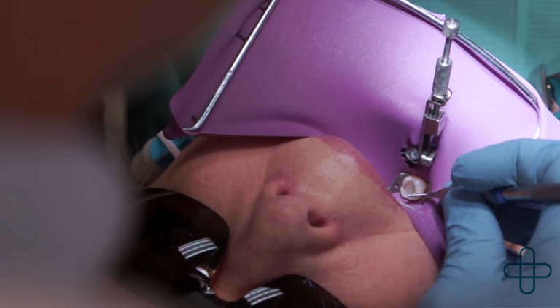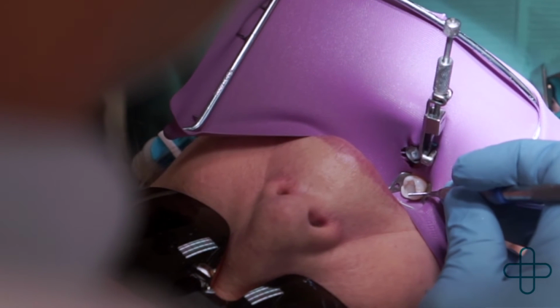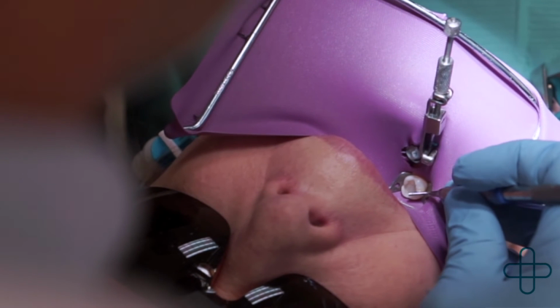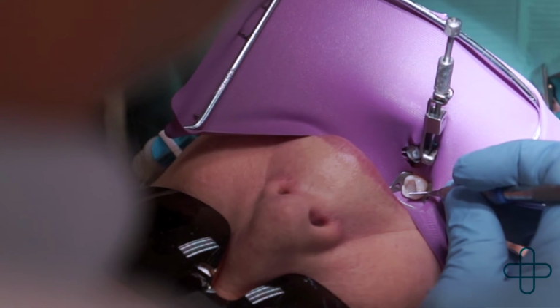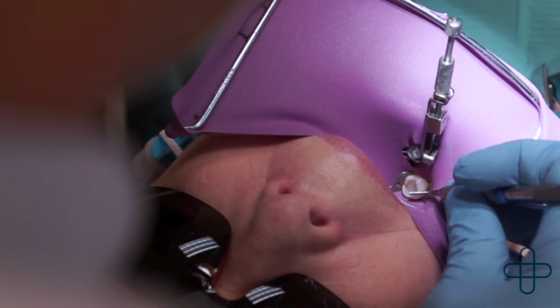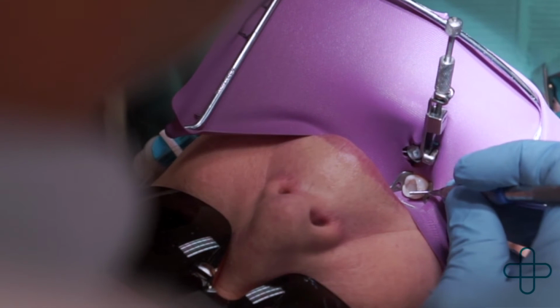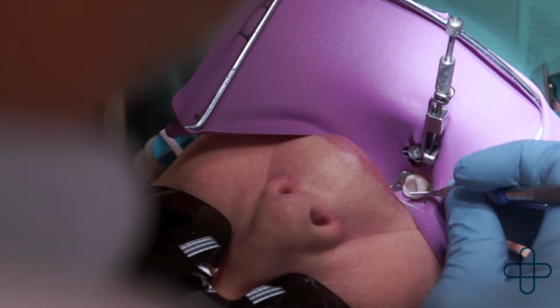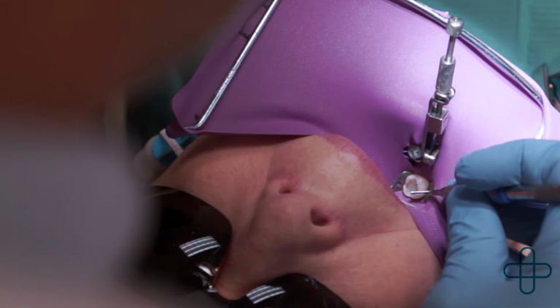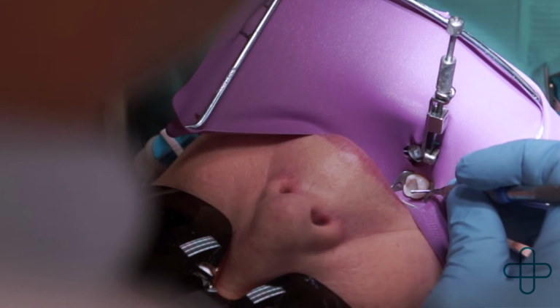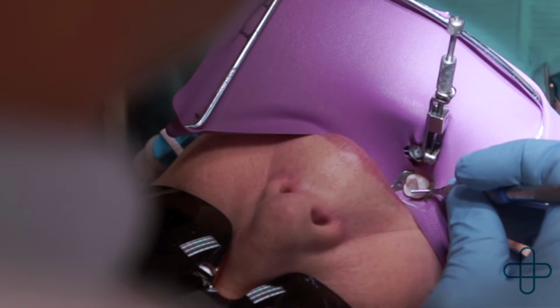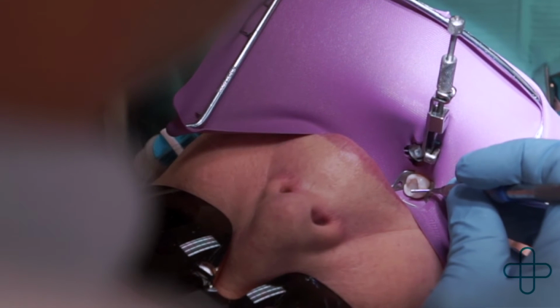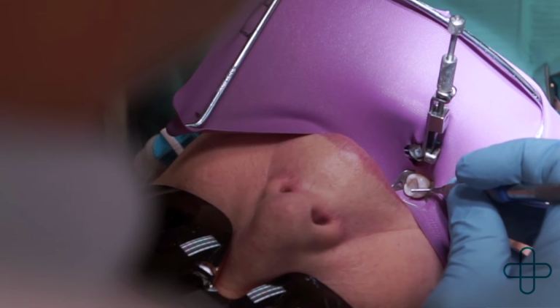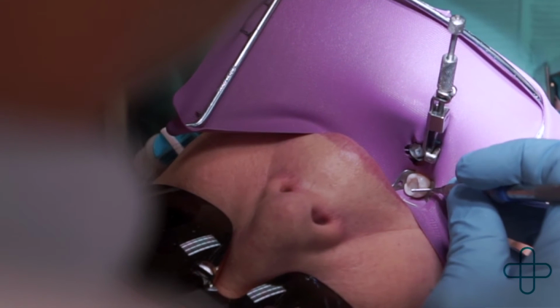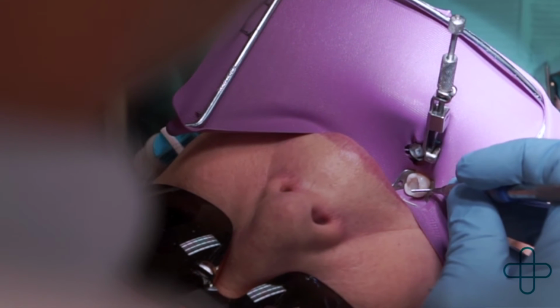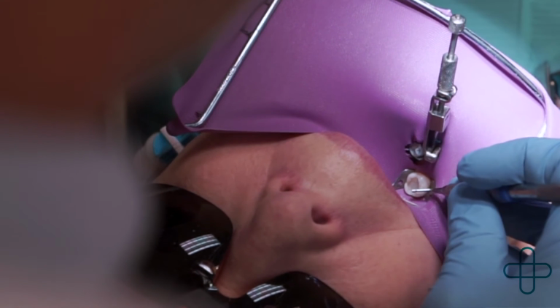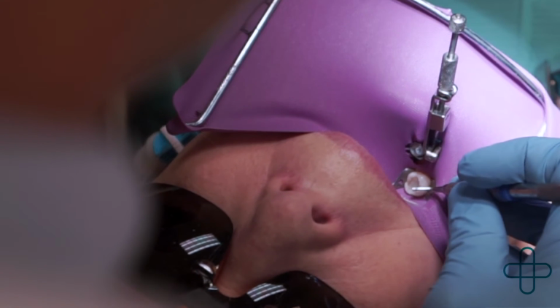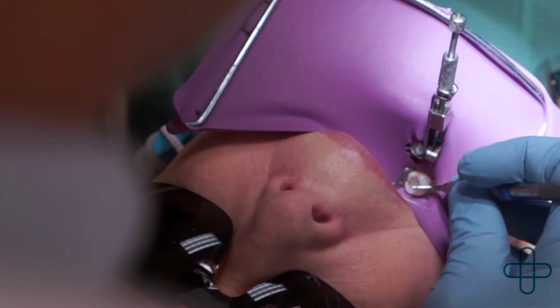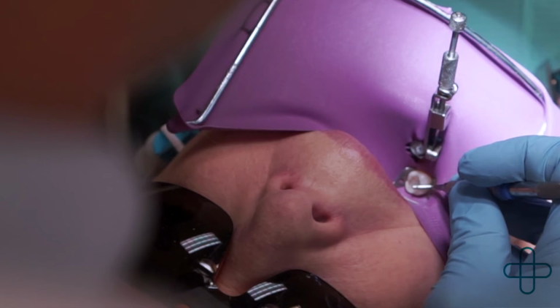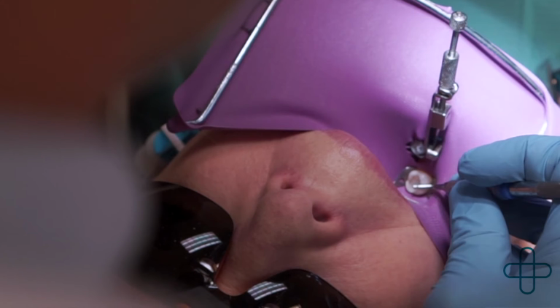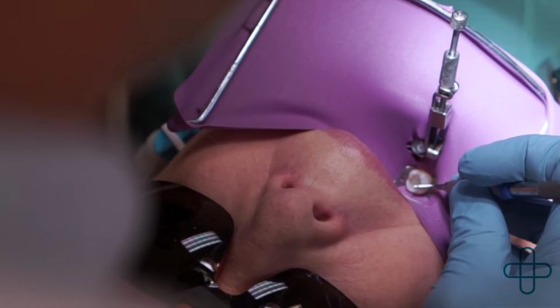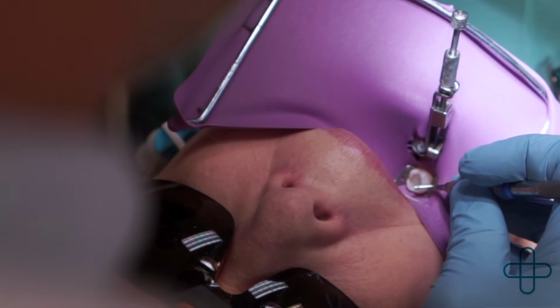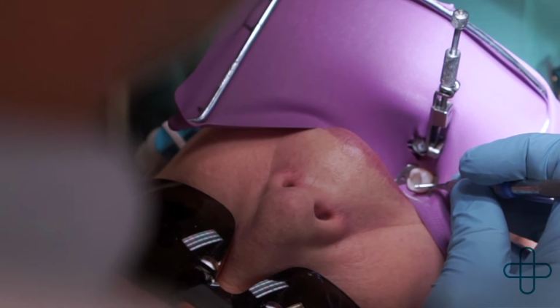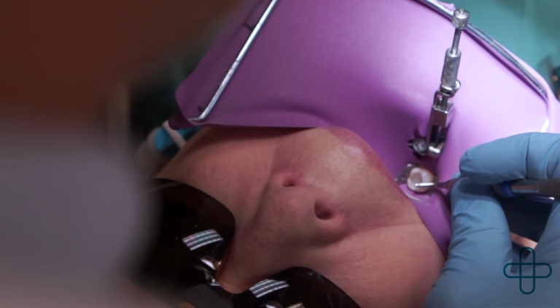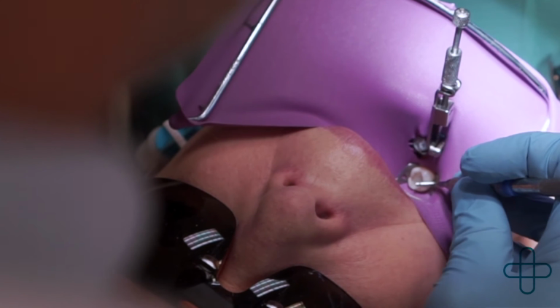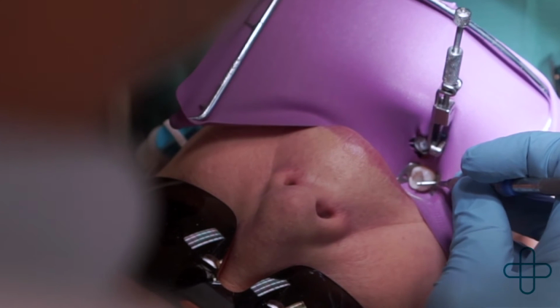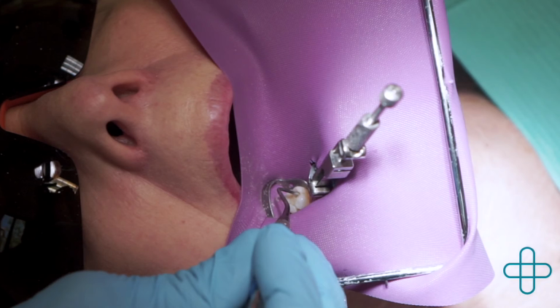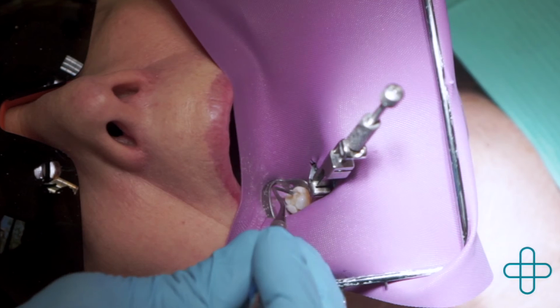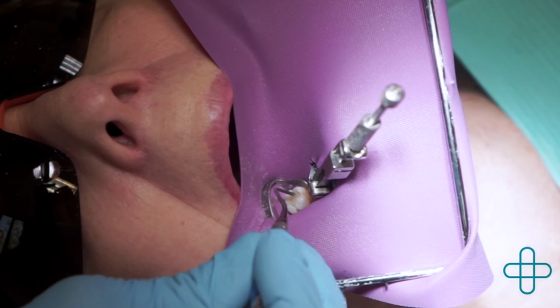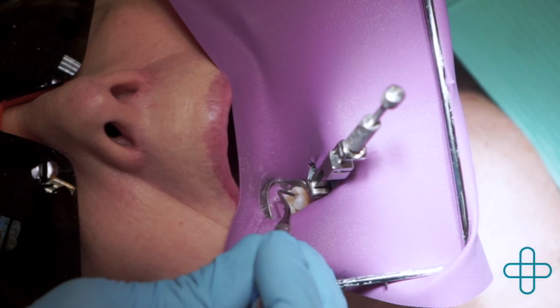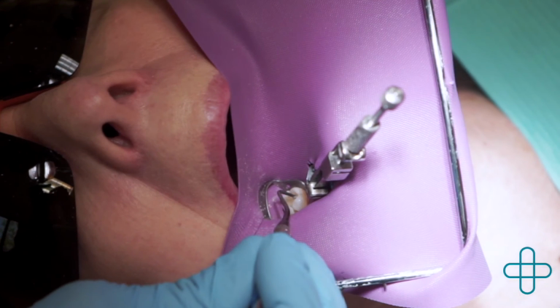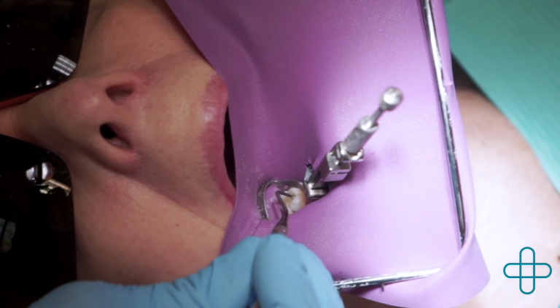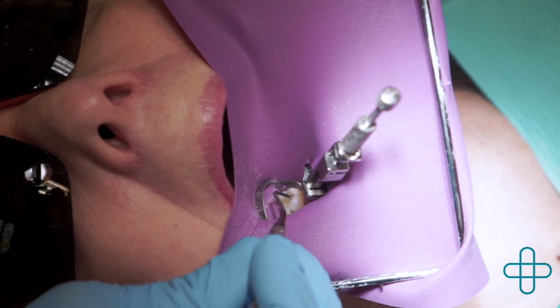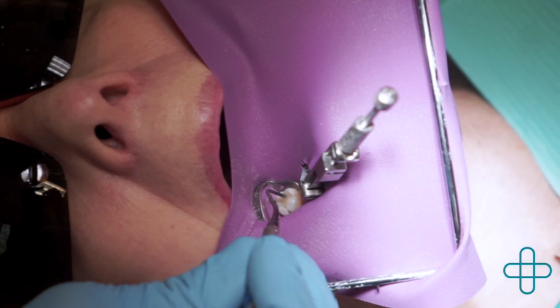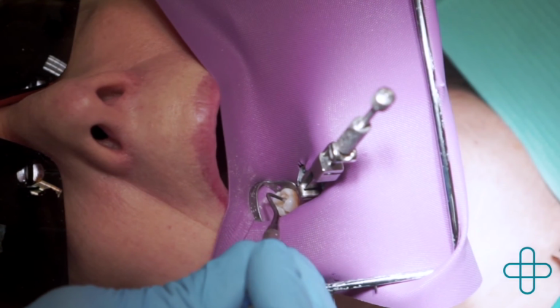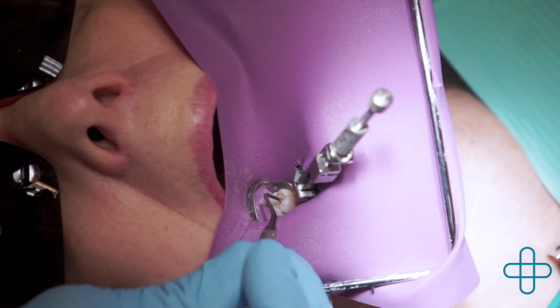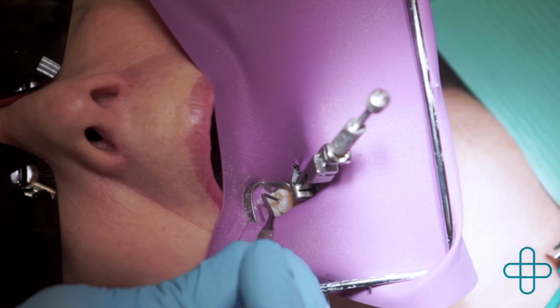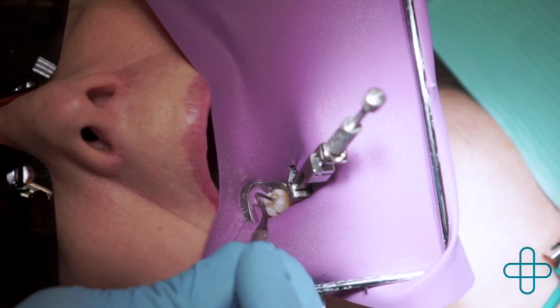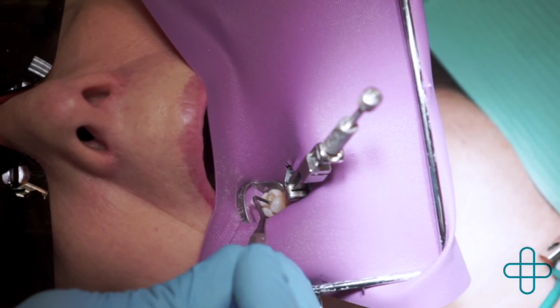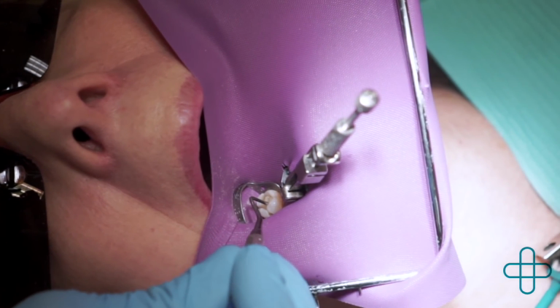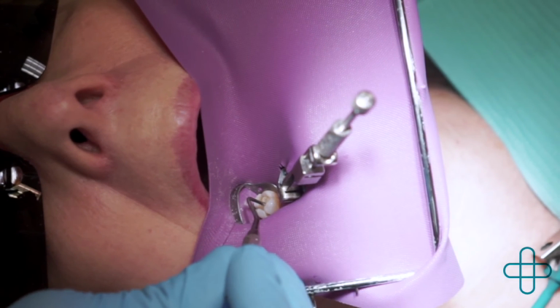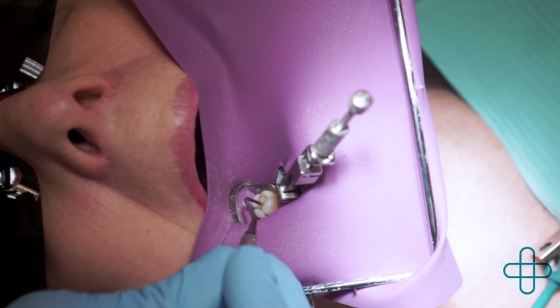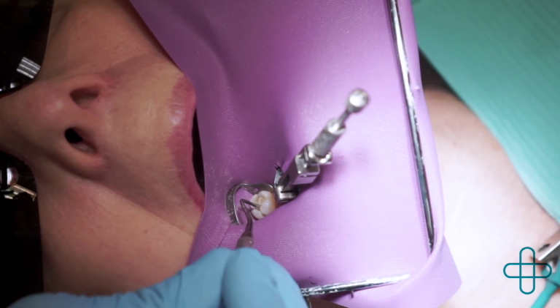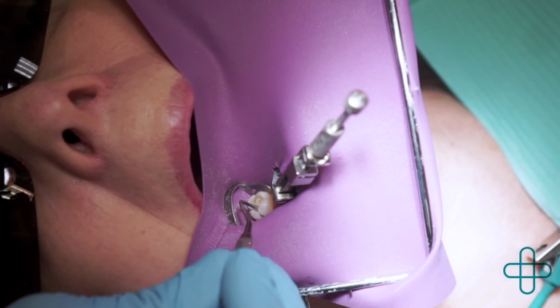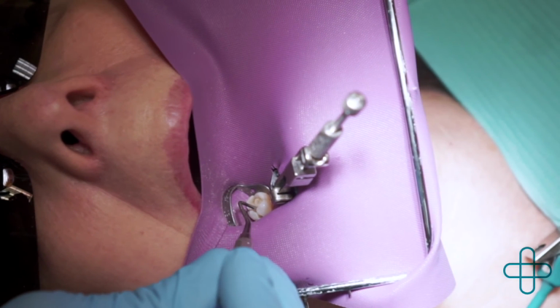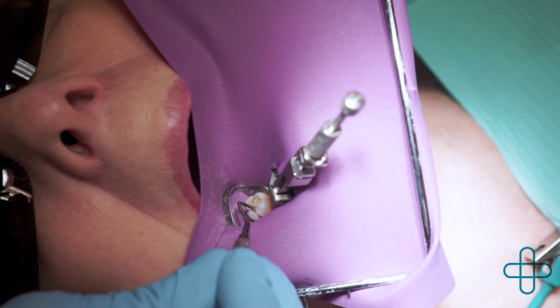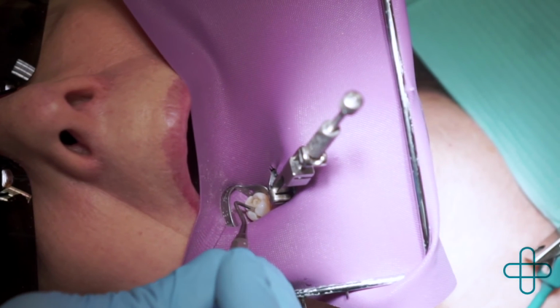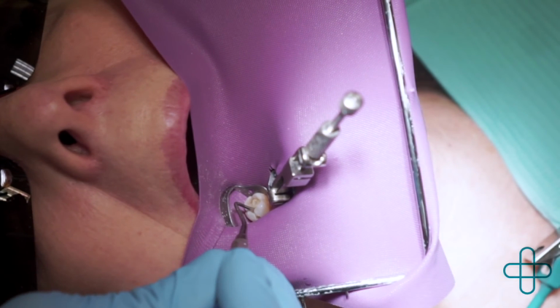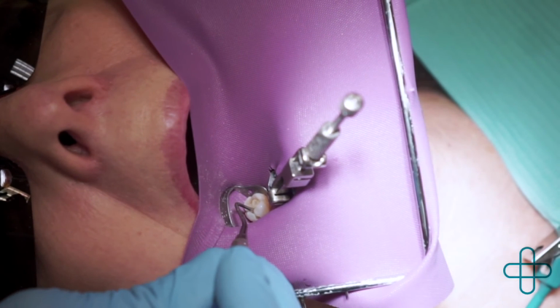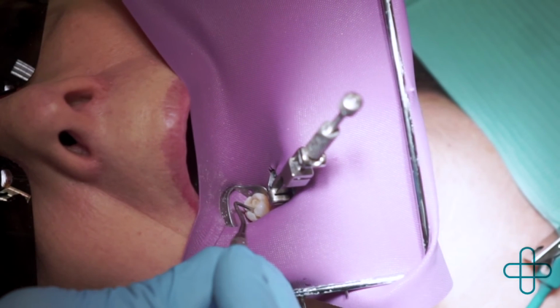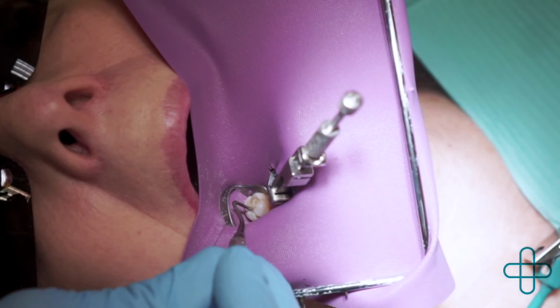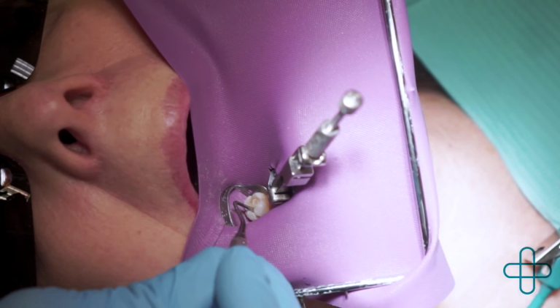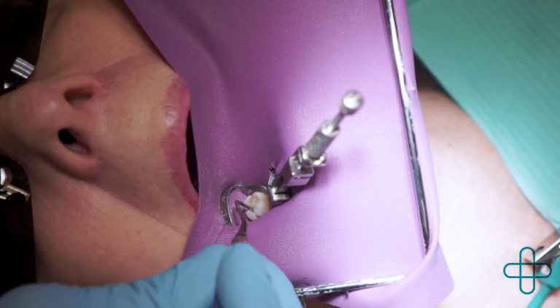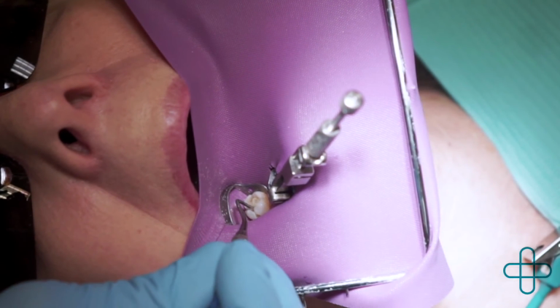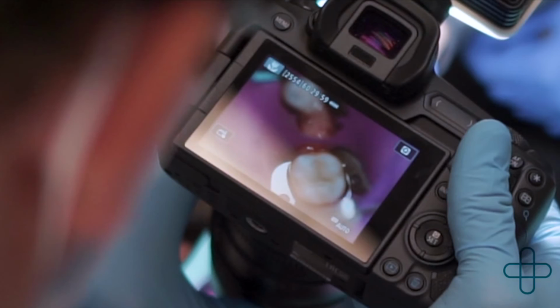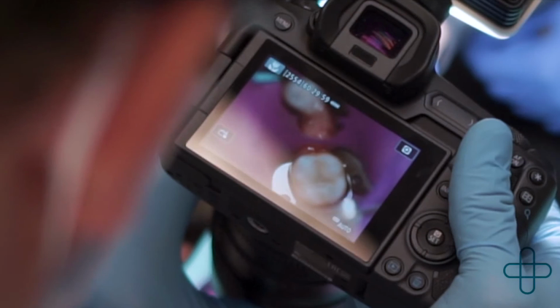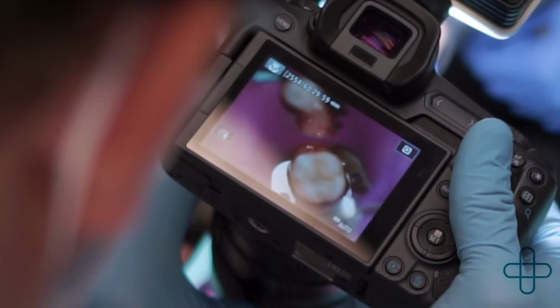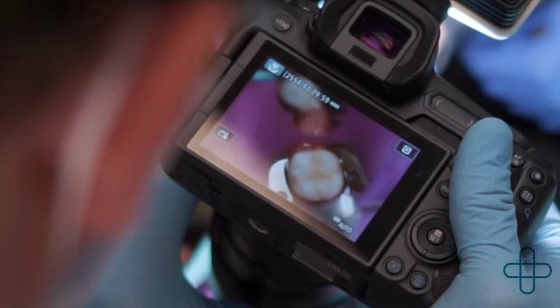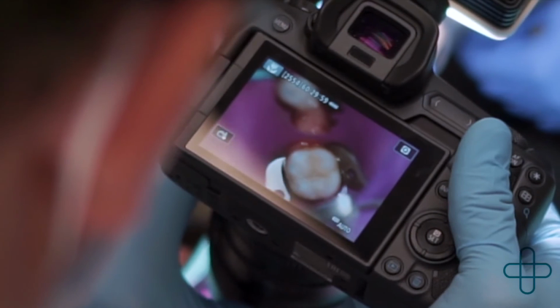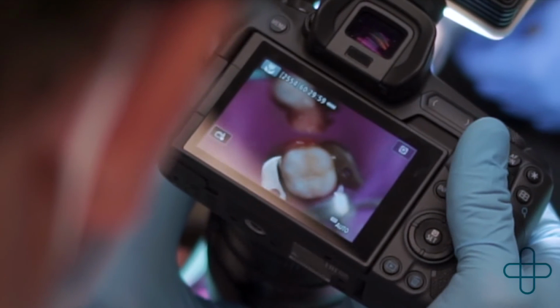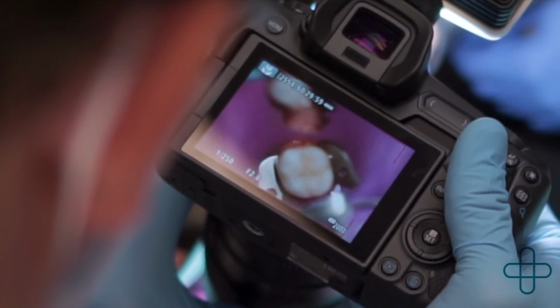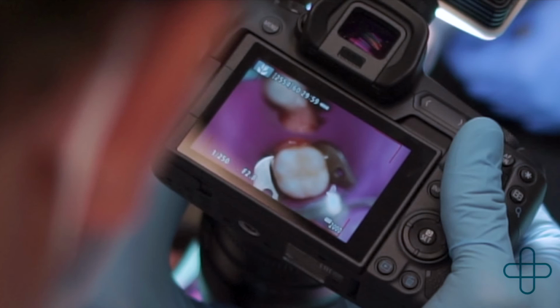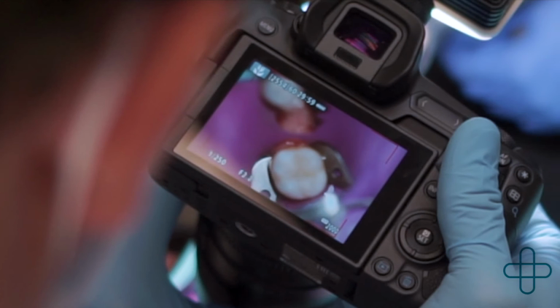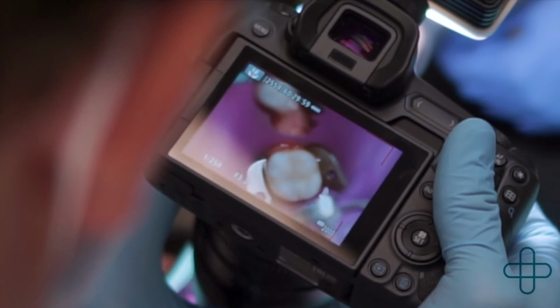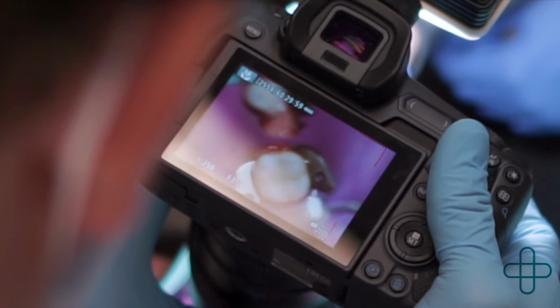It allows the tooth to flex and bend like a natural tooth. It keeps the tooth from needing to be fixed over and over again.